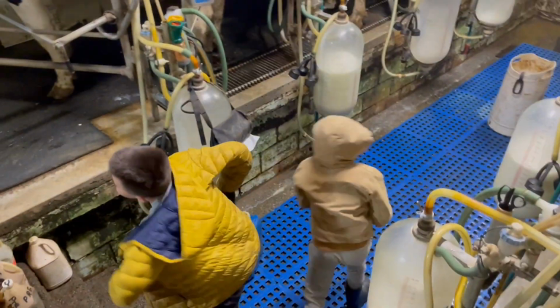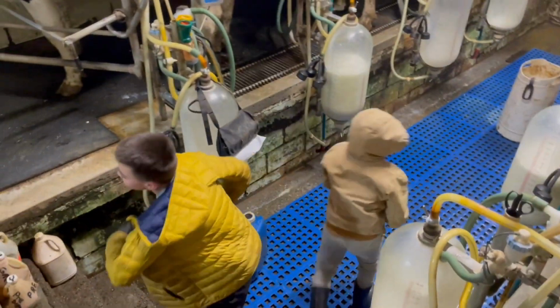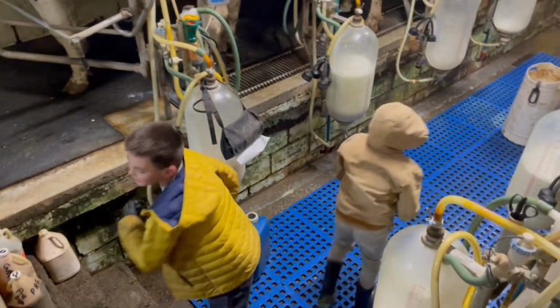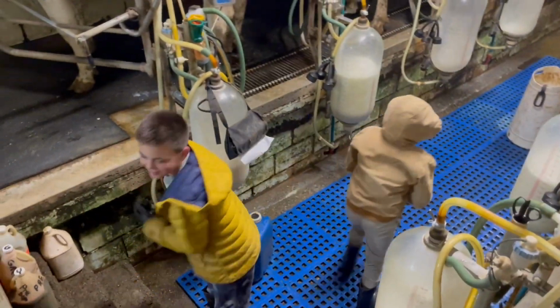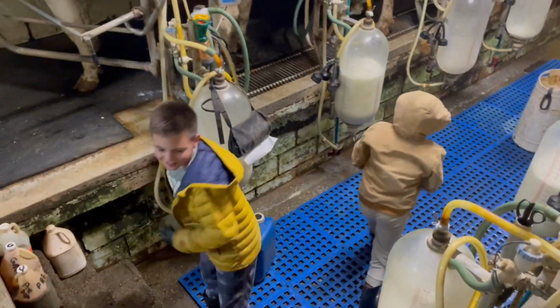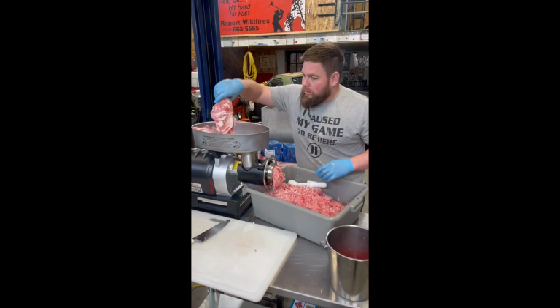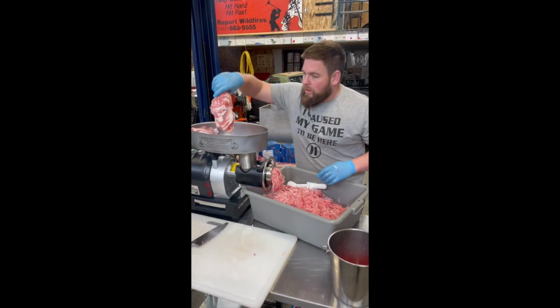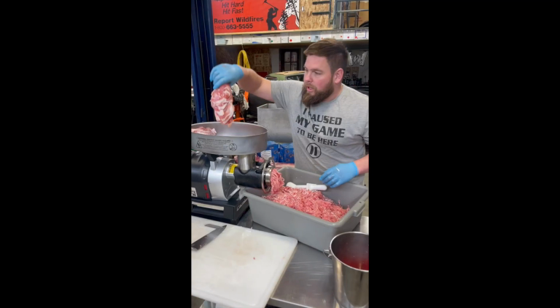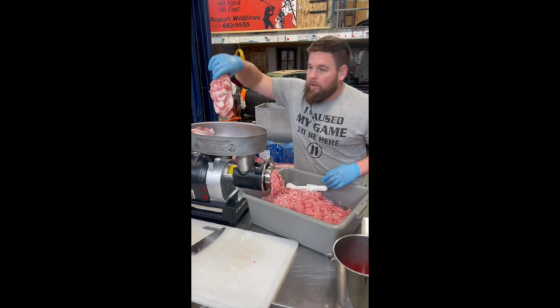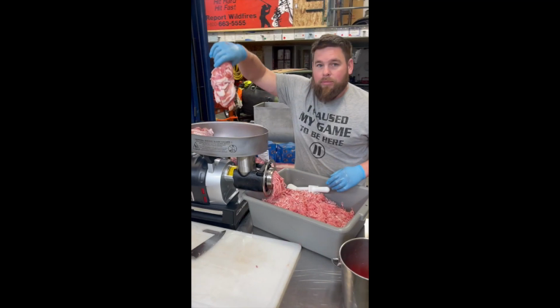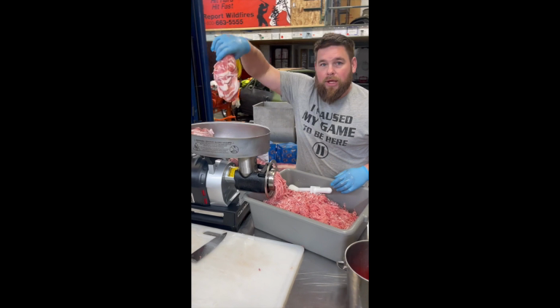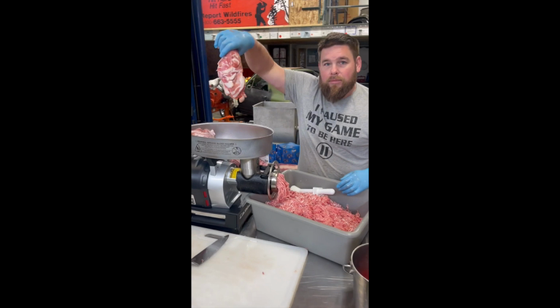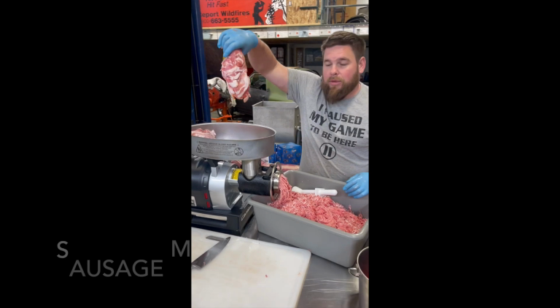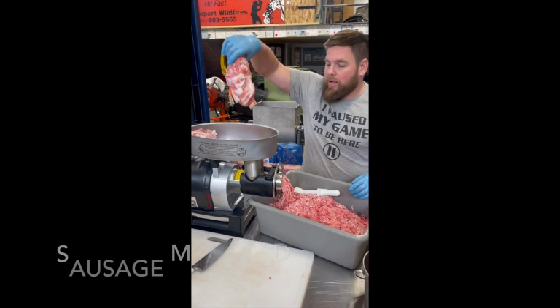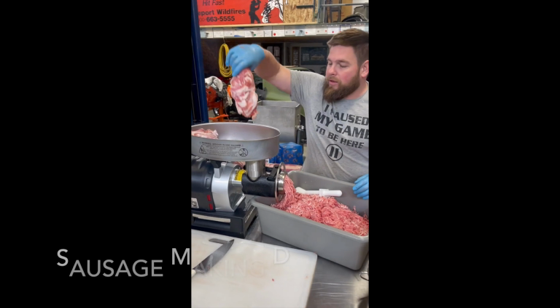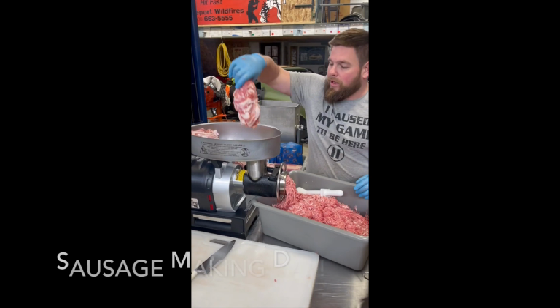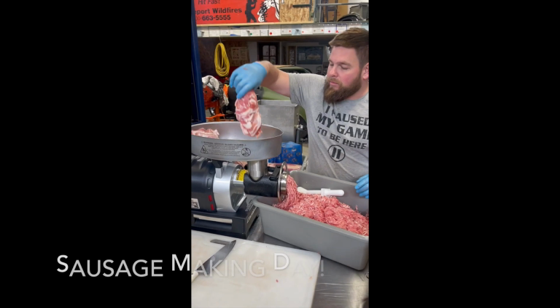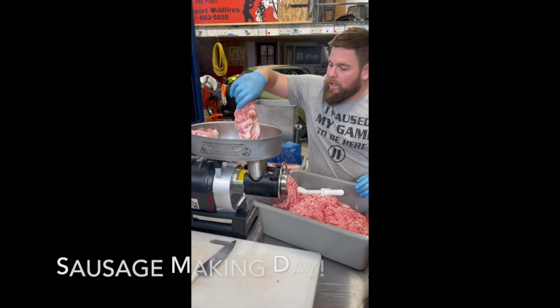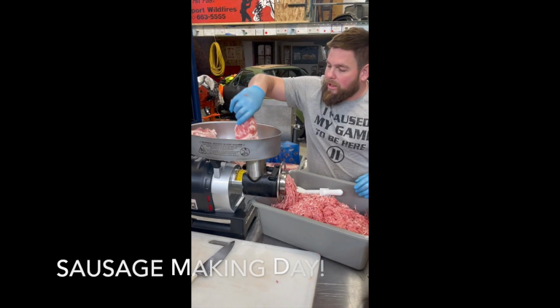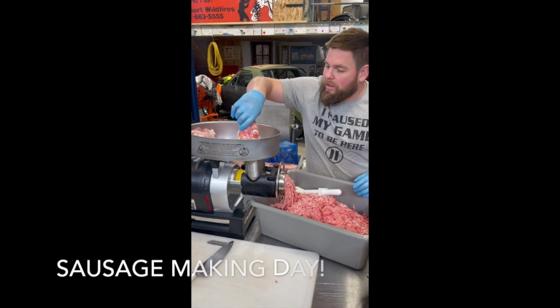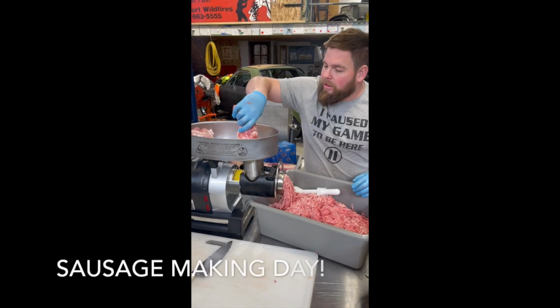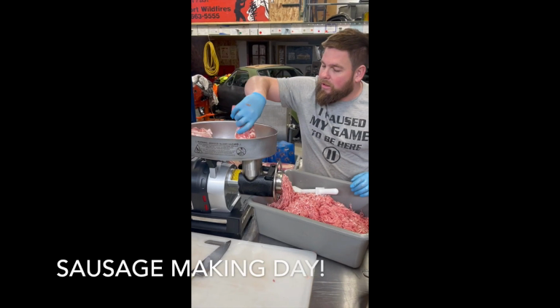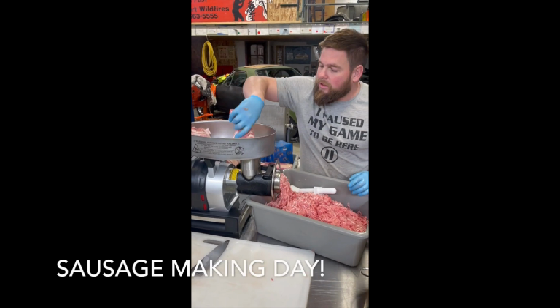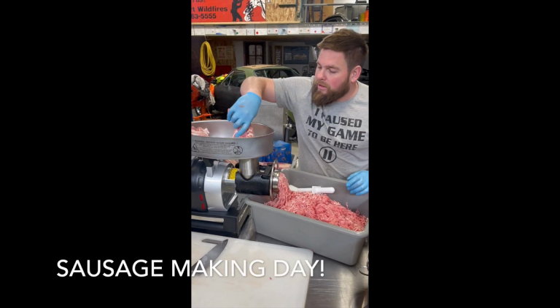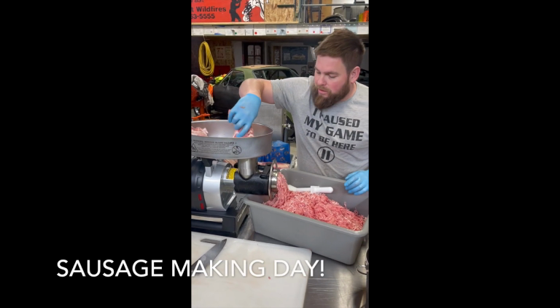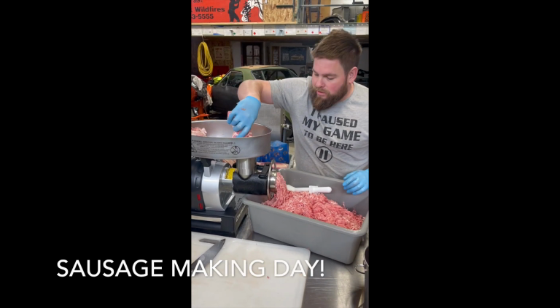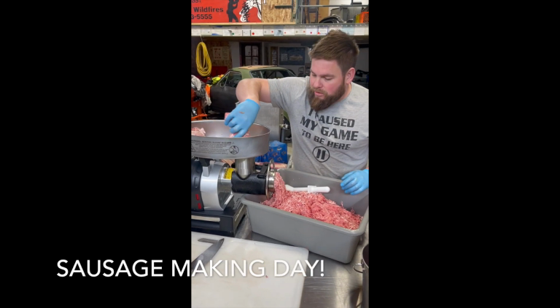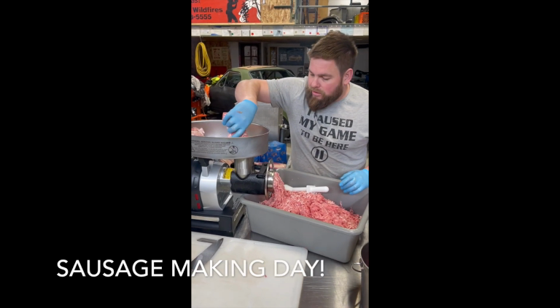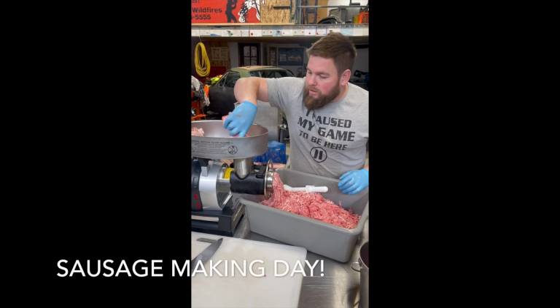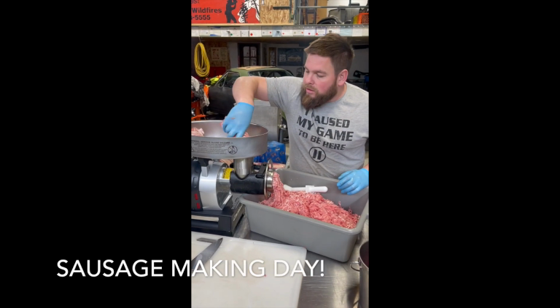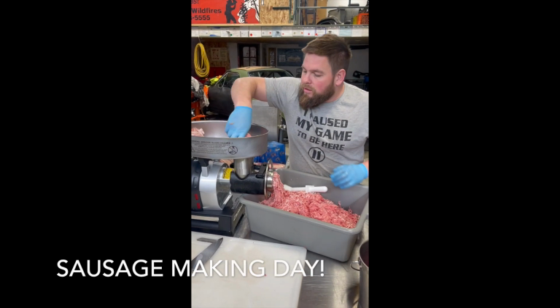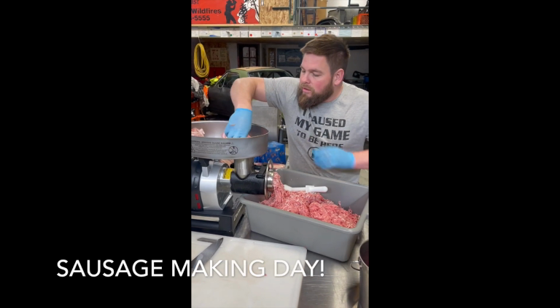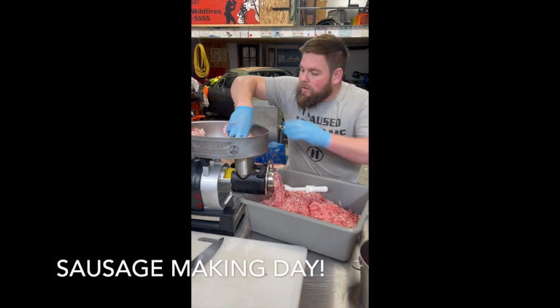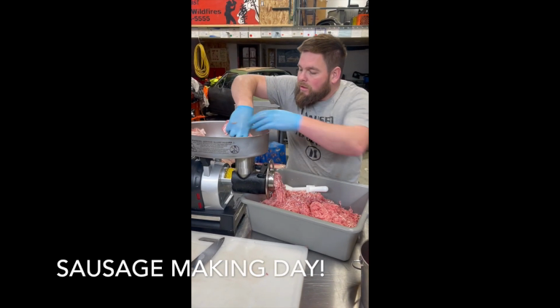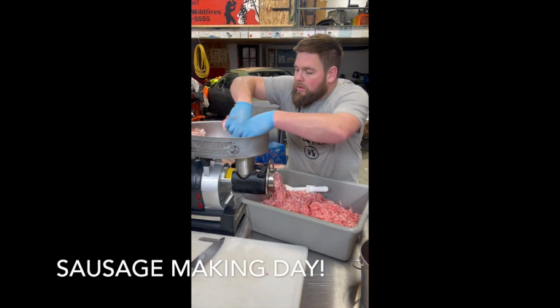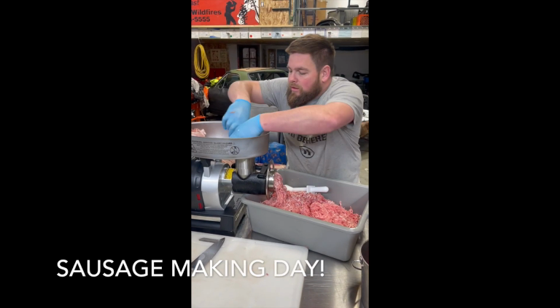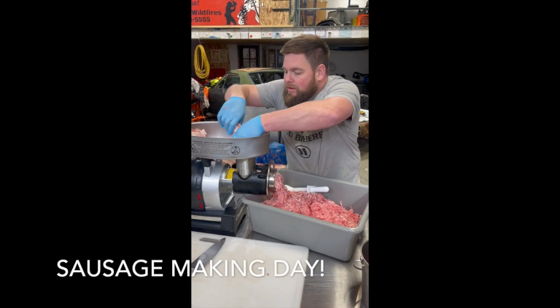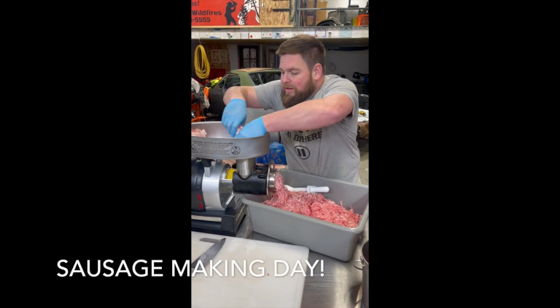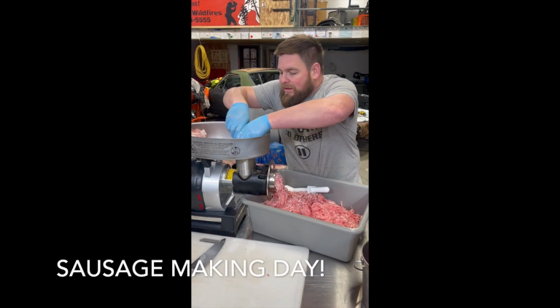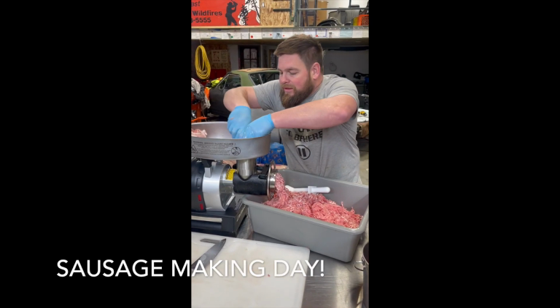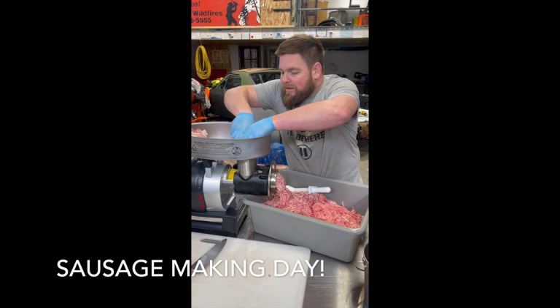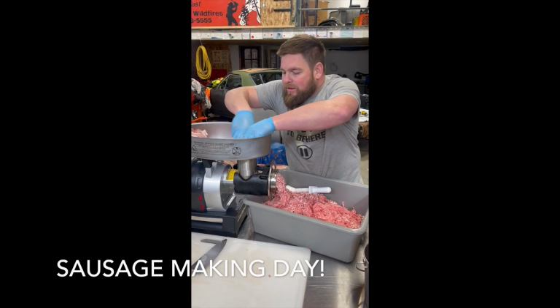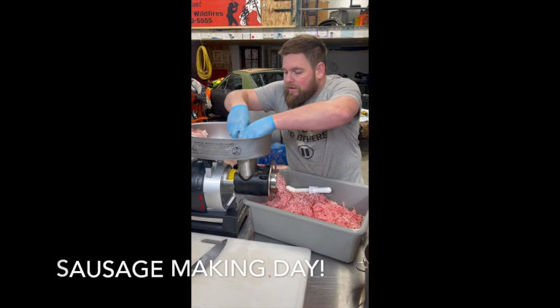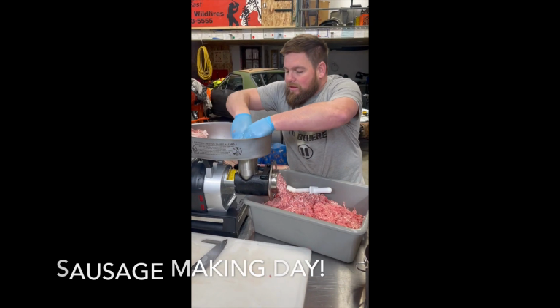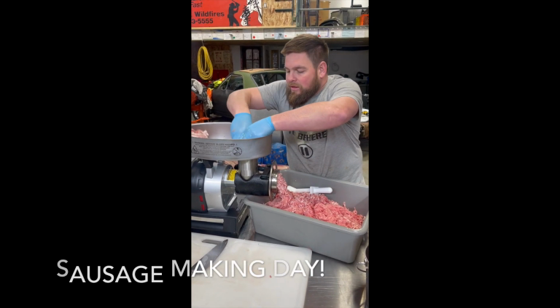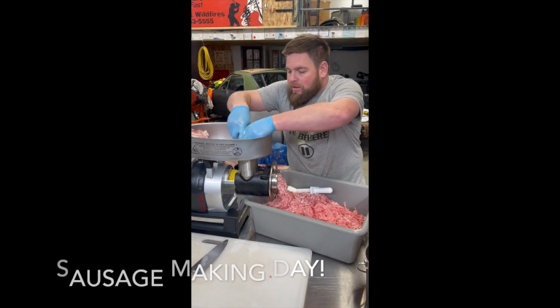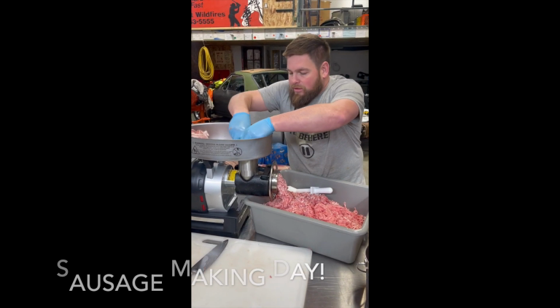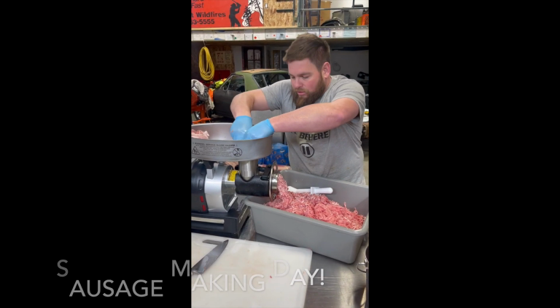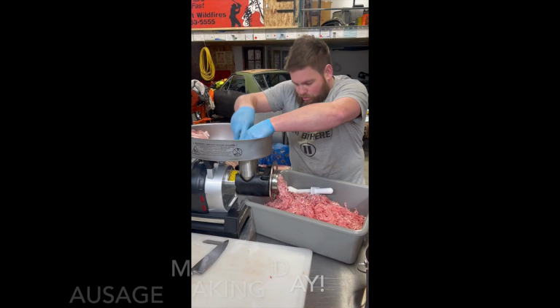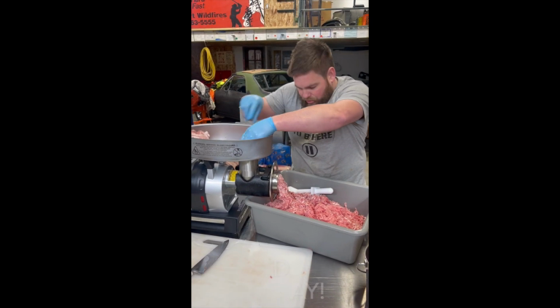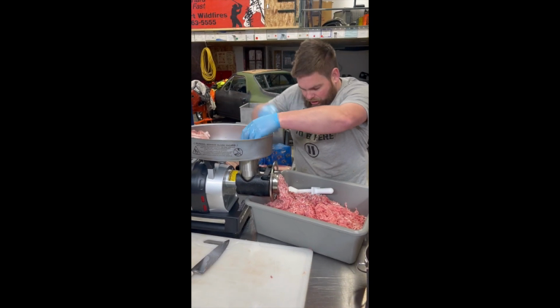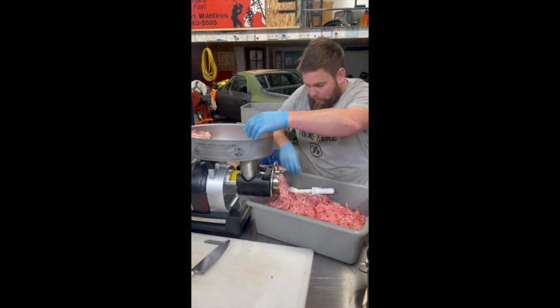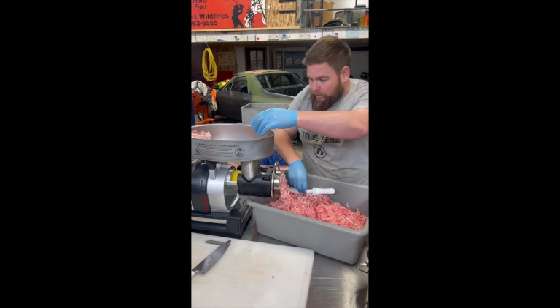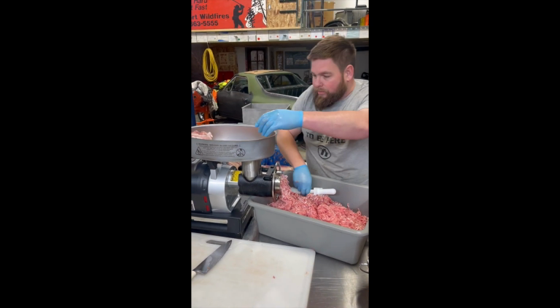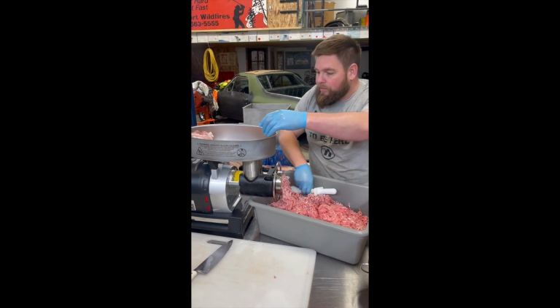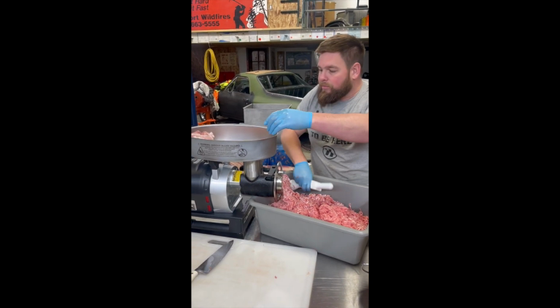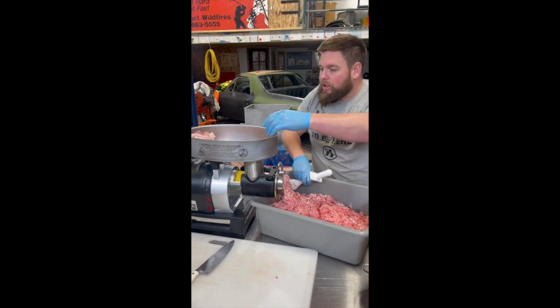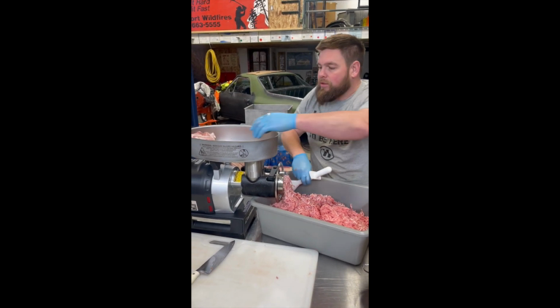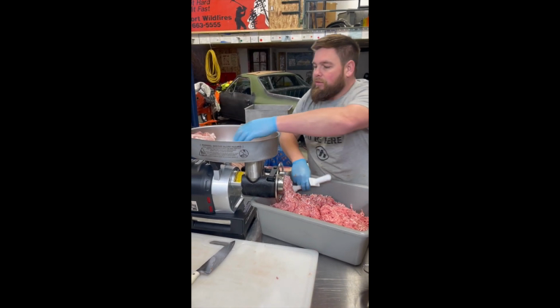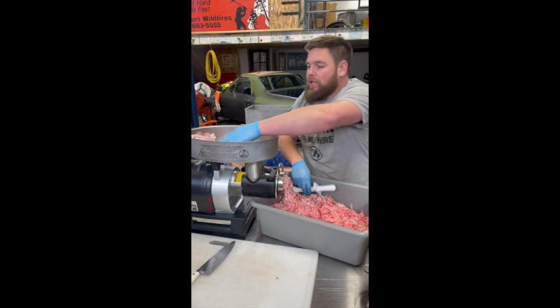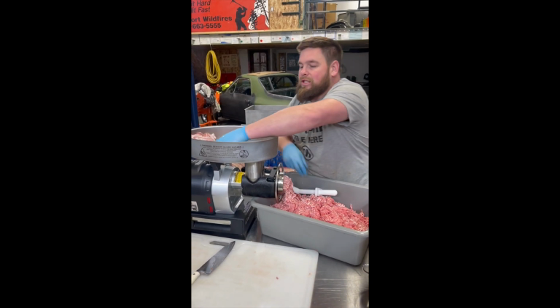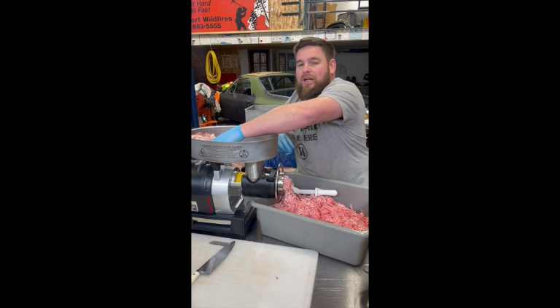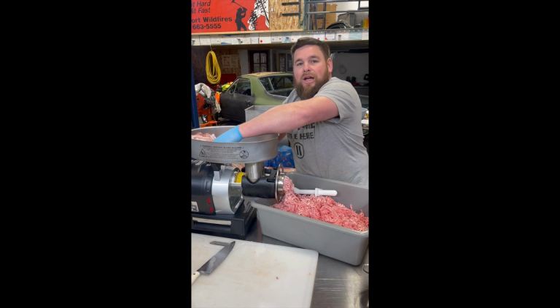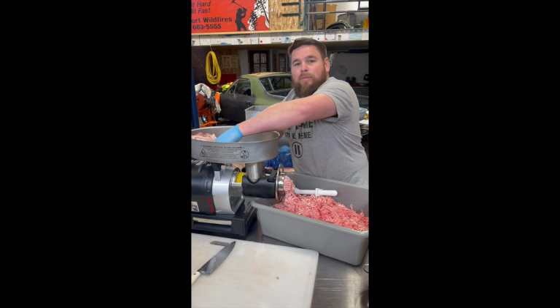Look at that big, big thing of bacon. No problem, just eats it up.